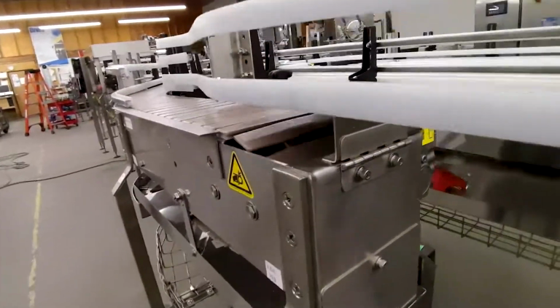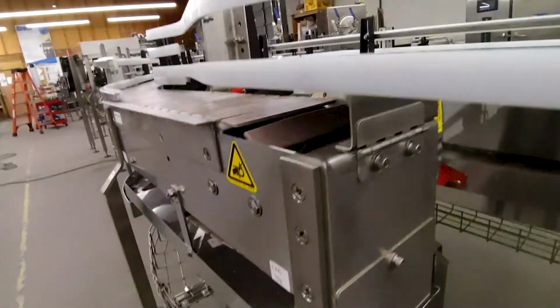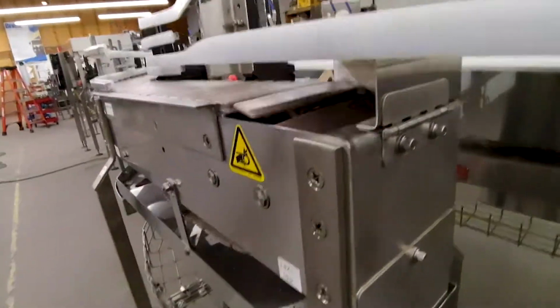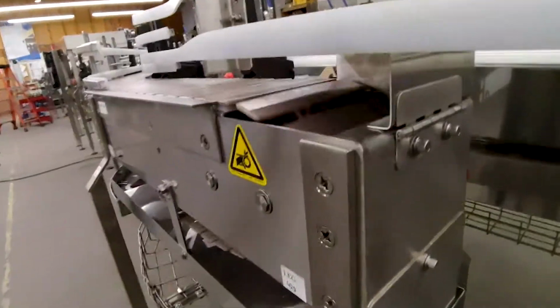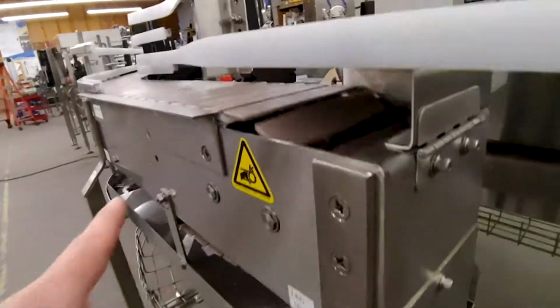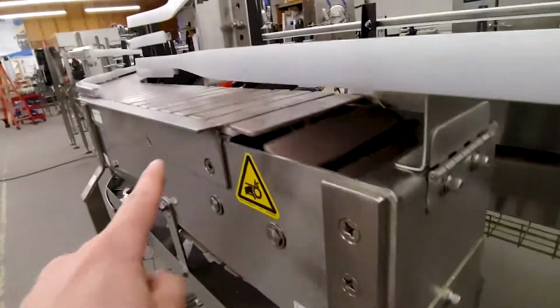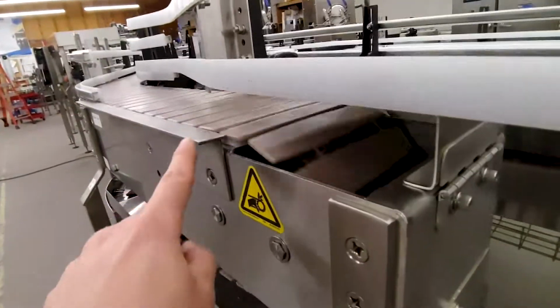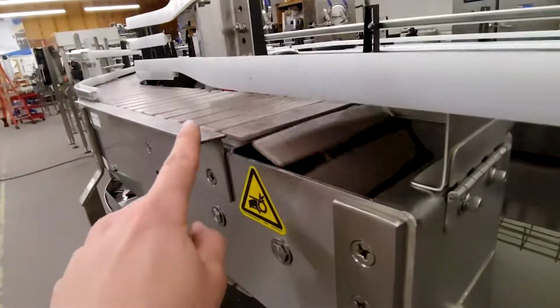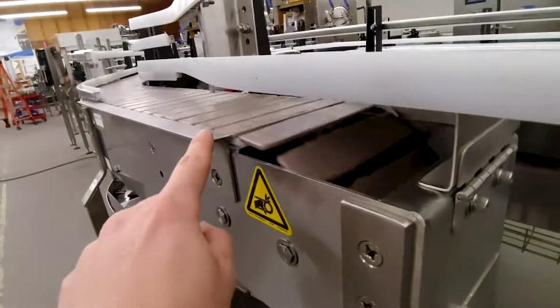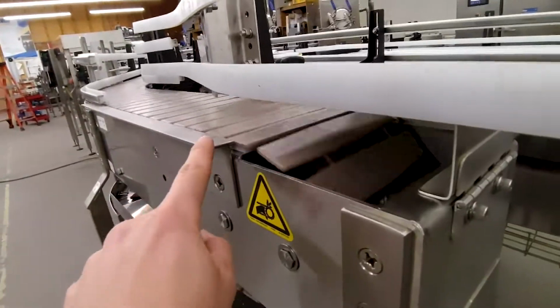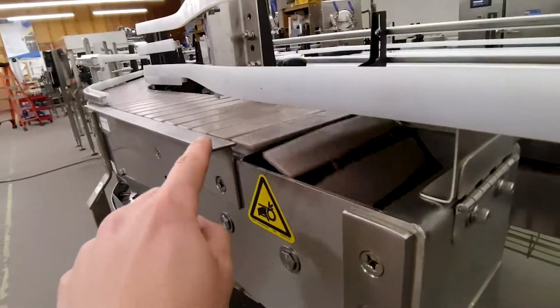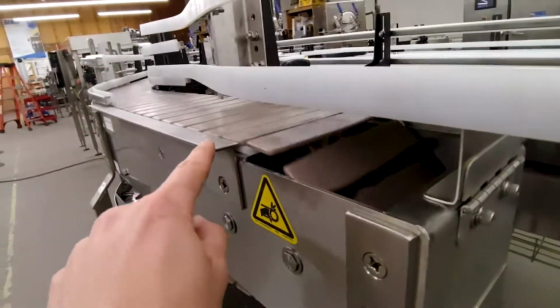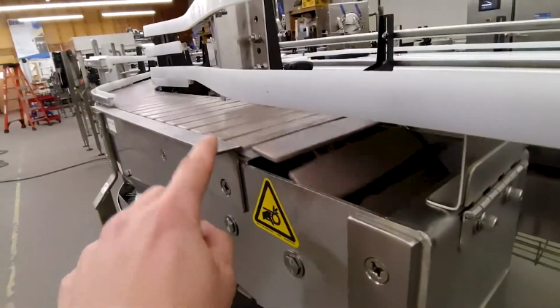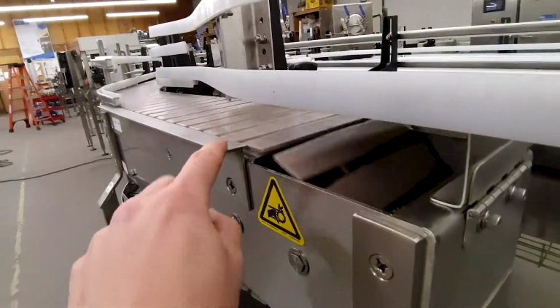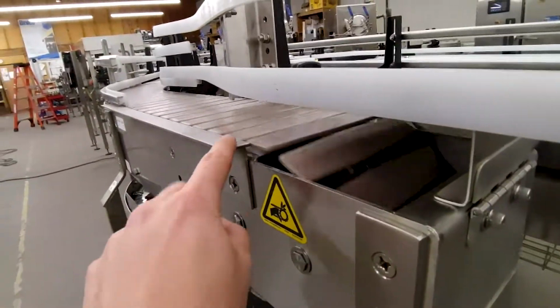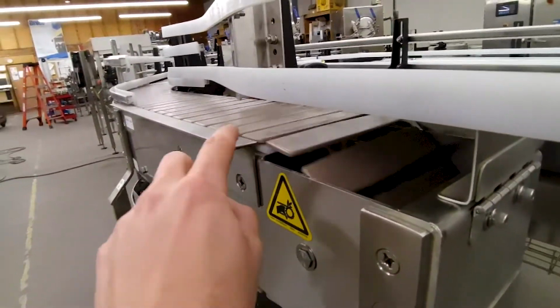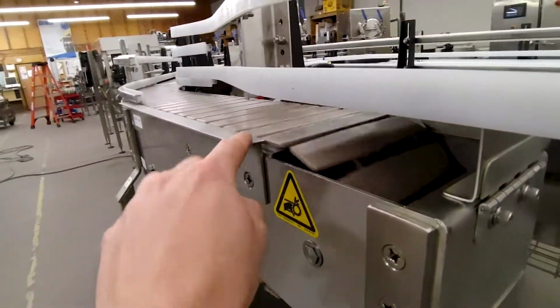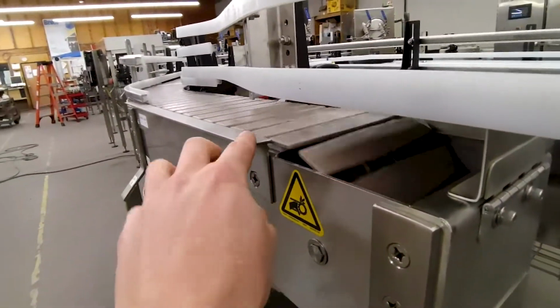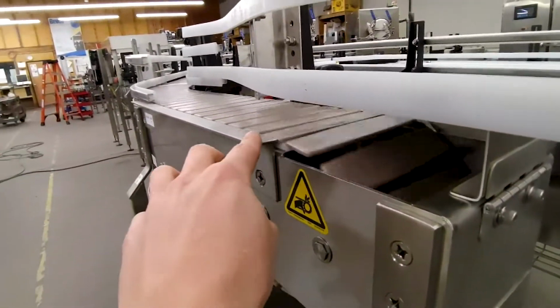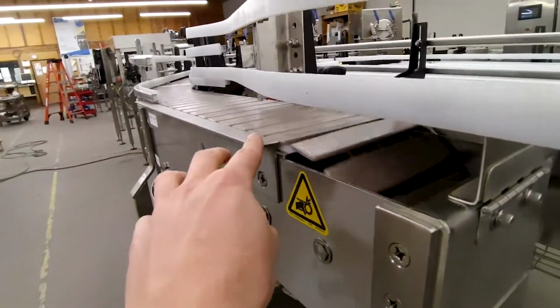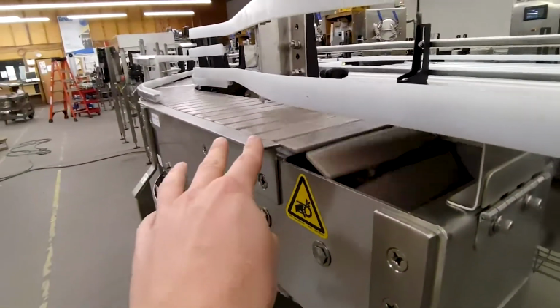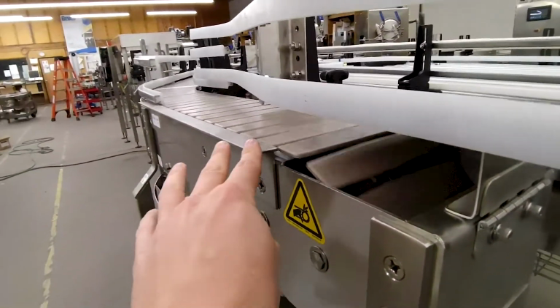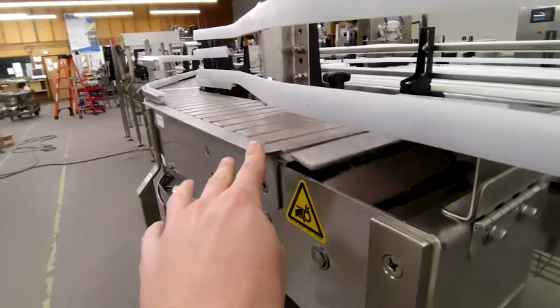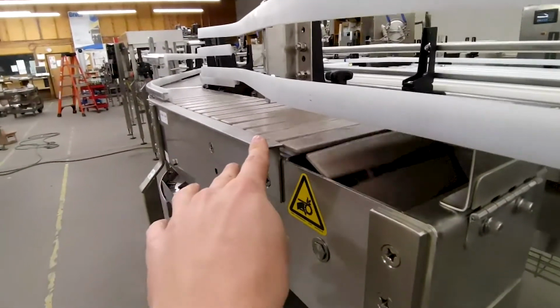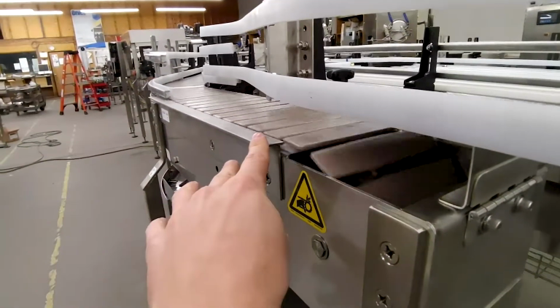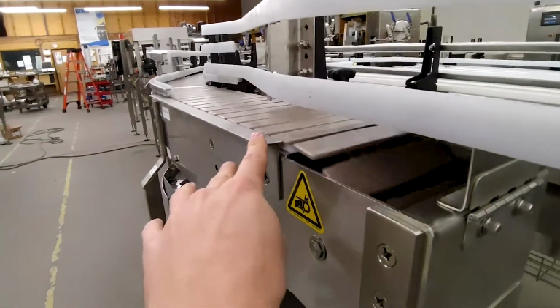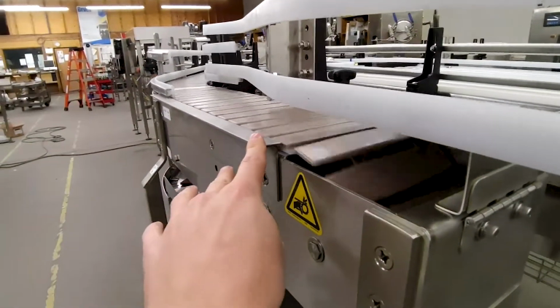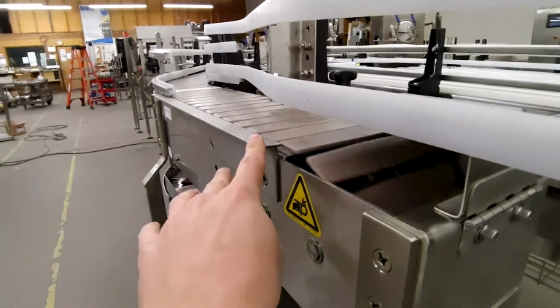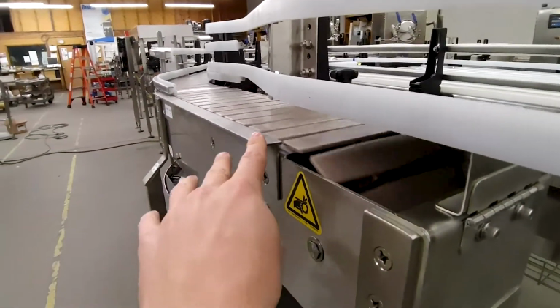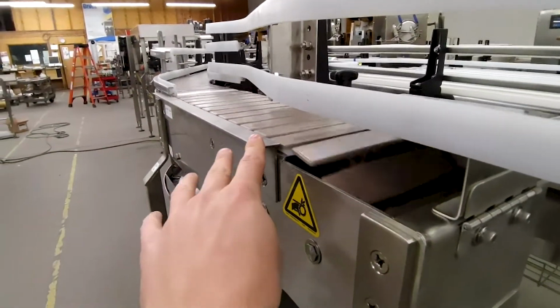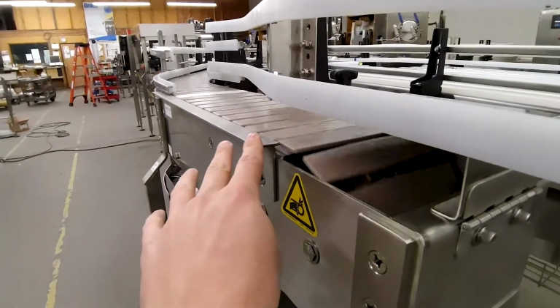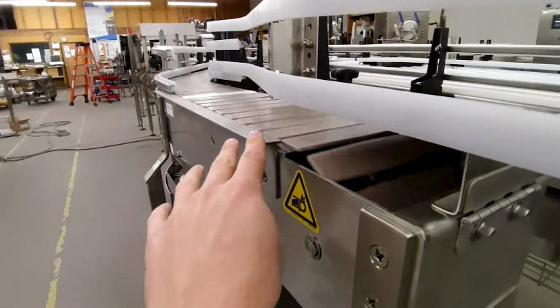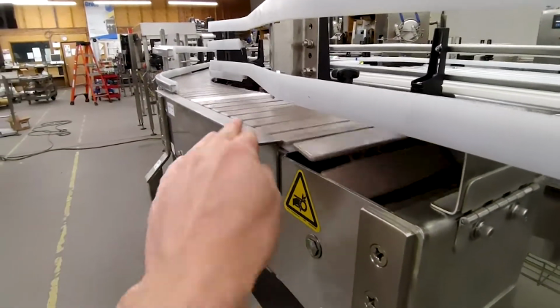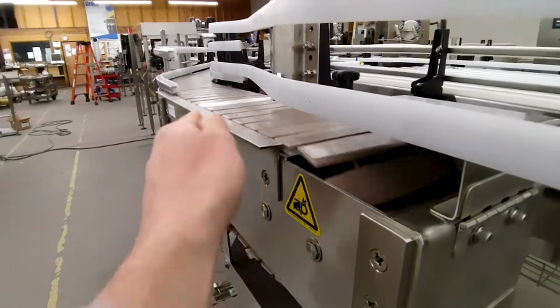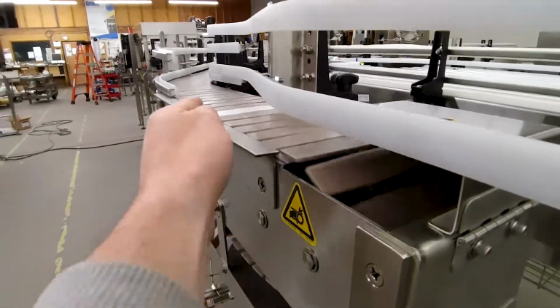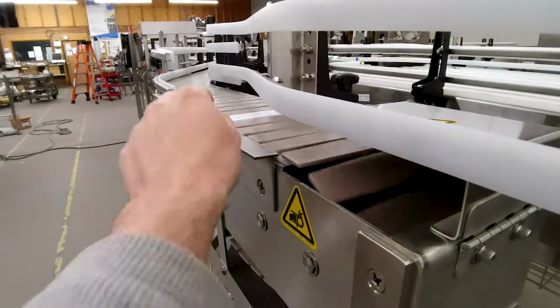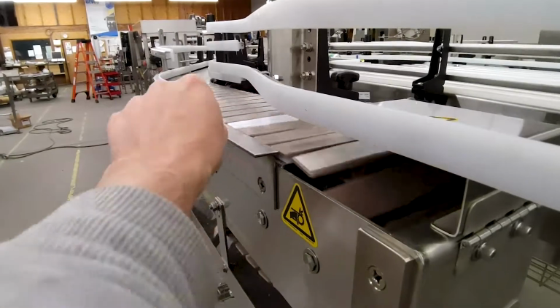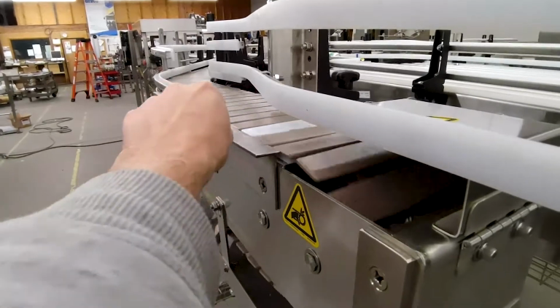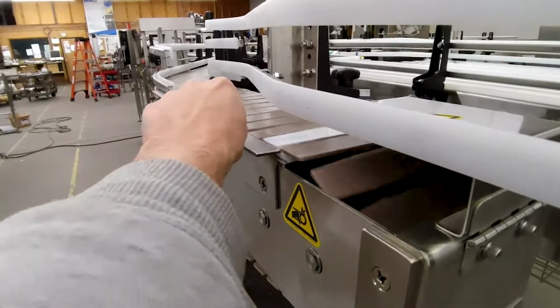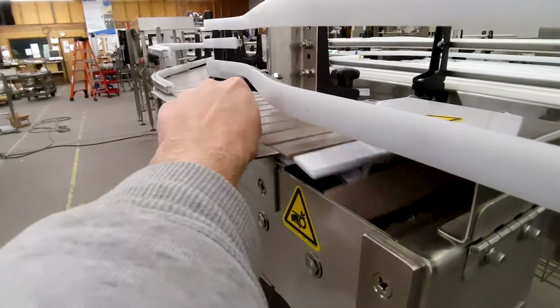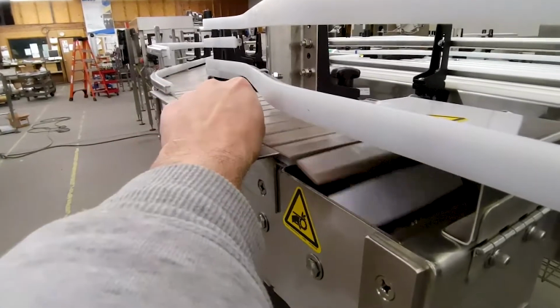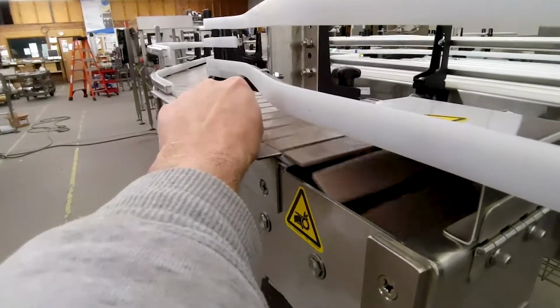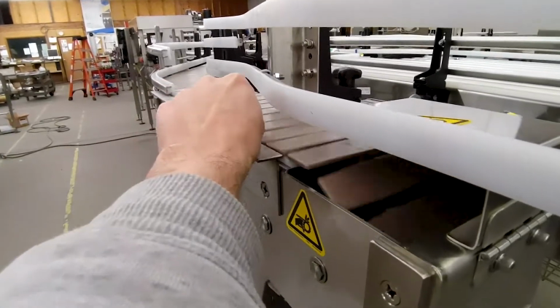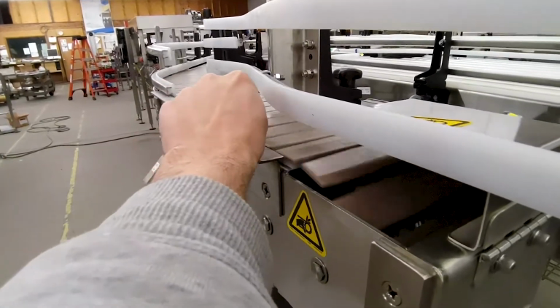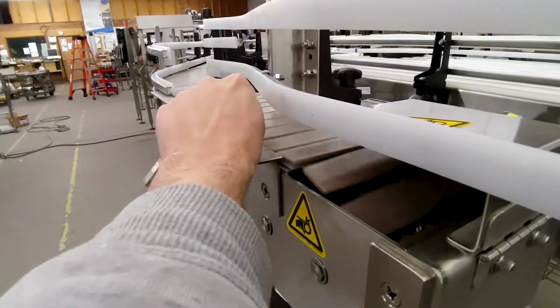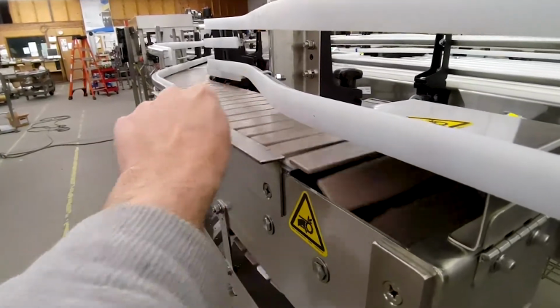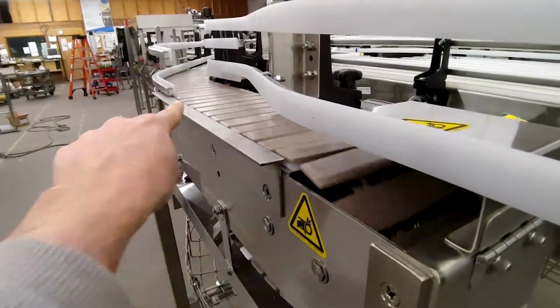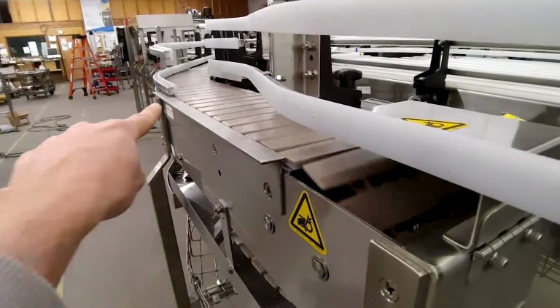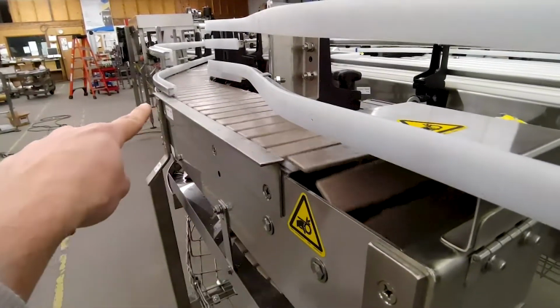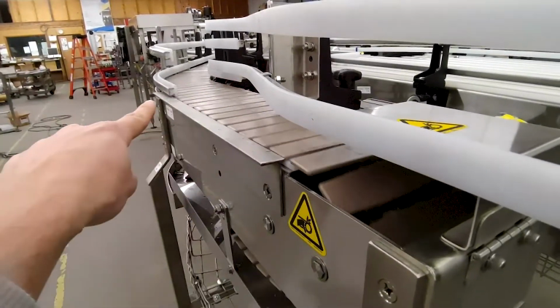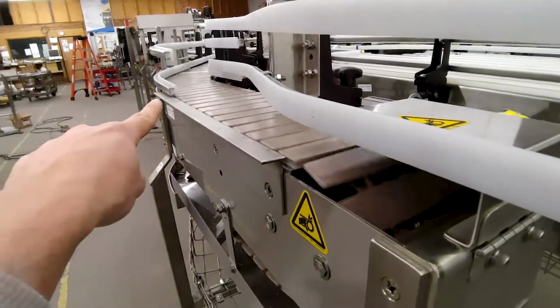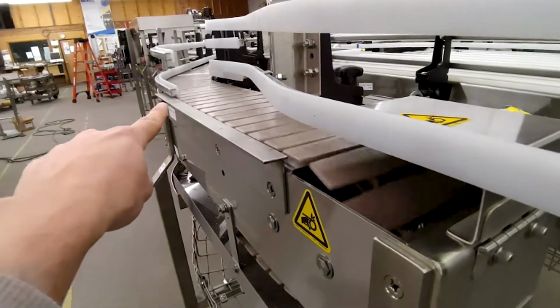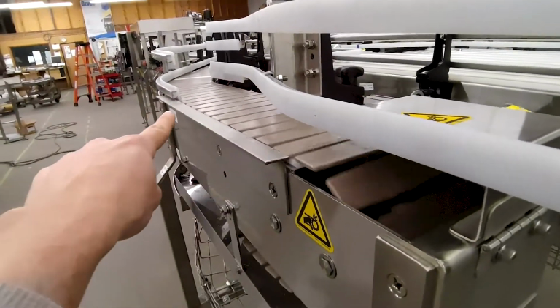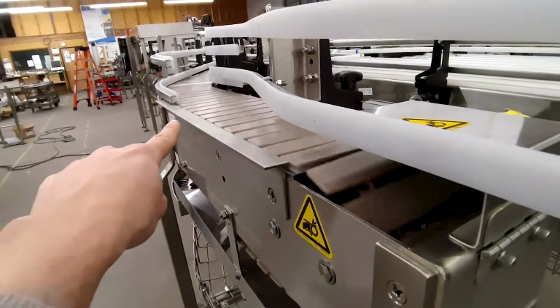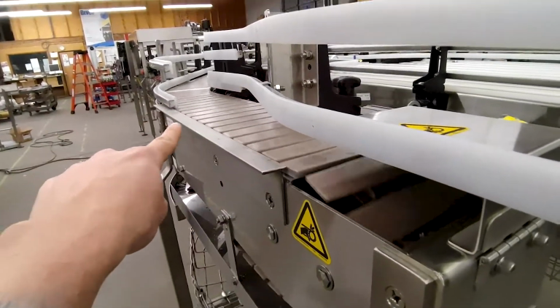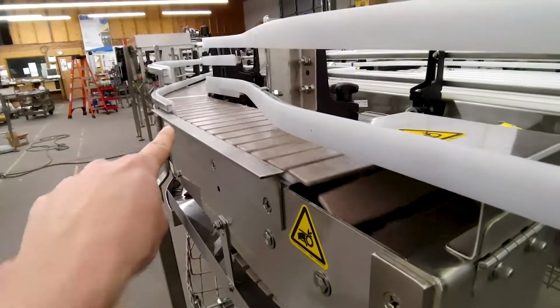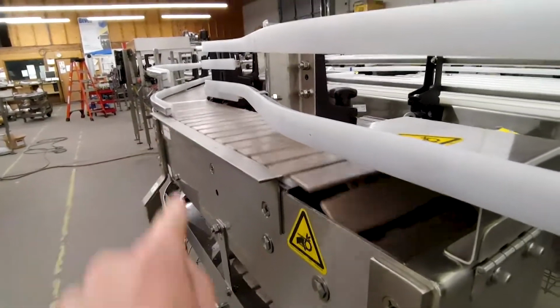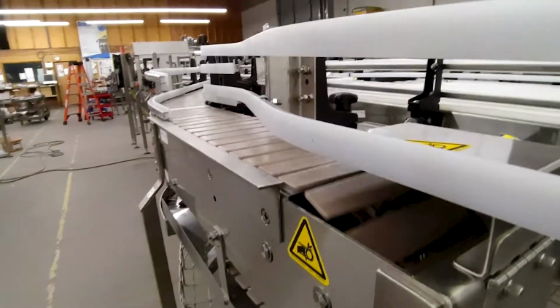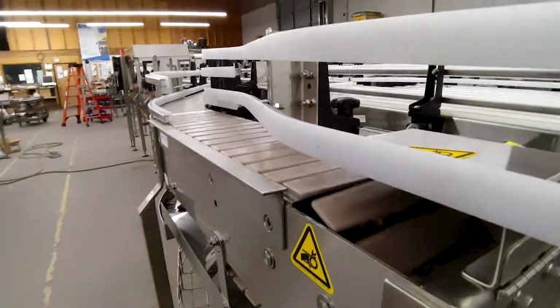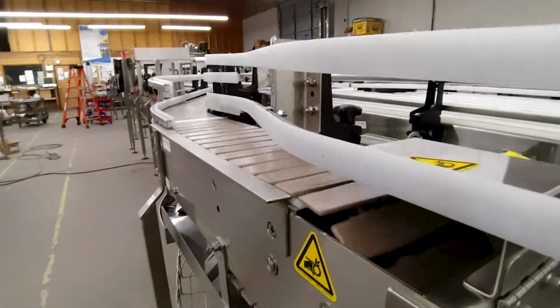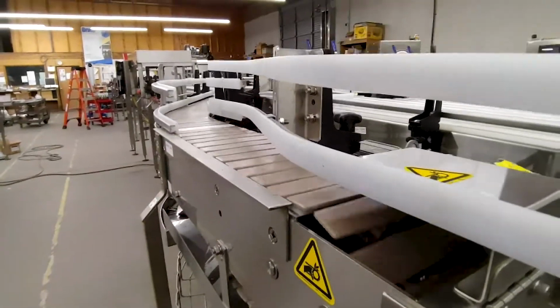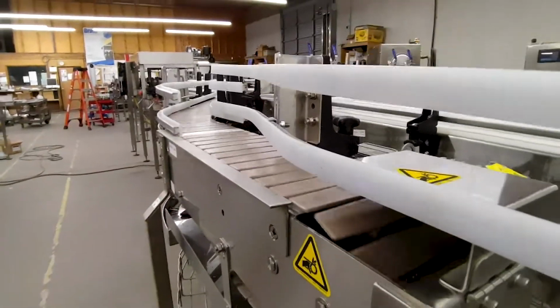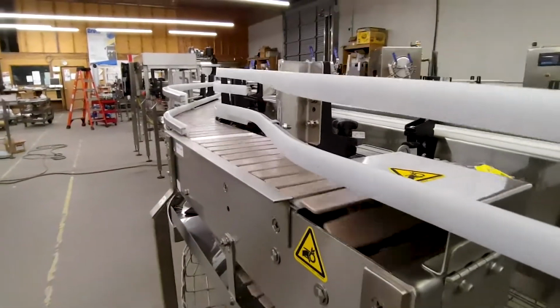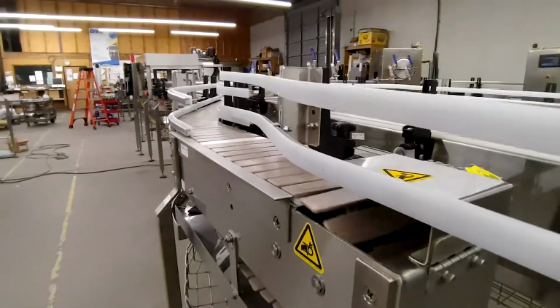This is called a dead plate. The dead plates allow a container to transfer horizontally onto another piece of equipment.